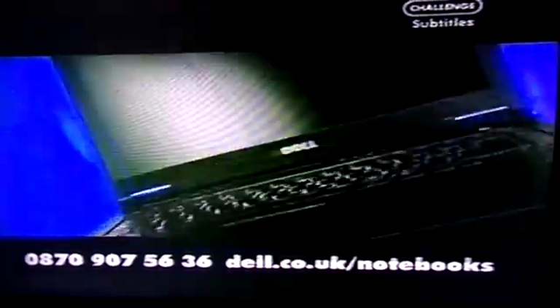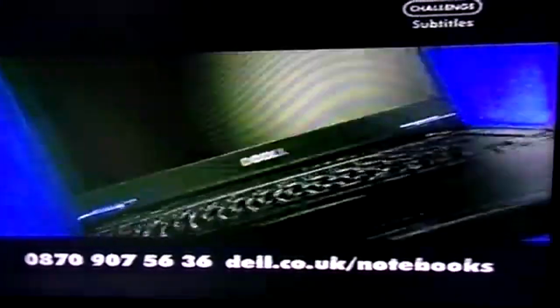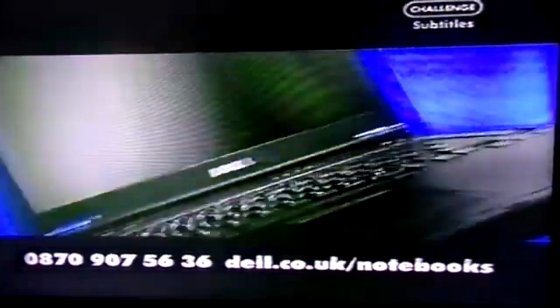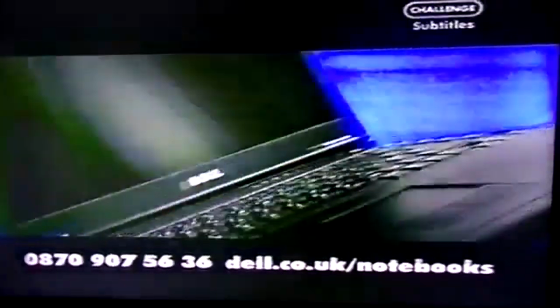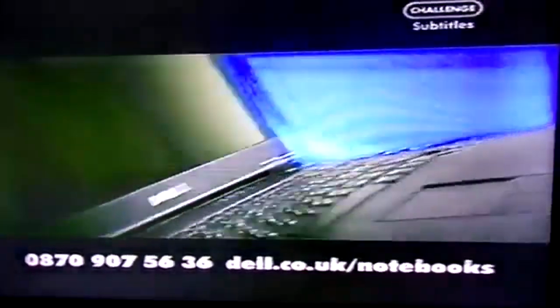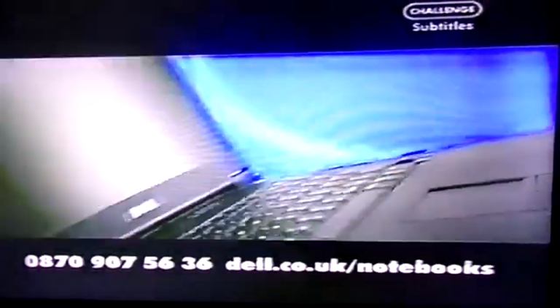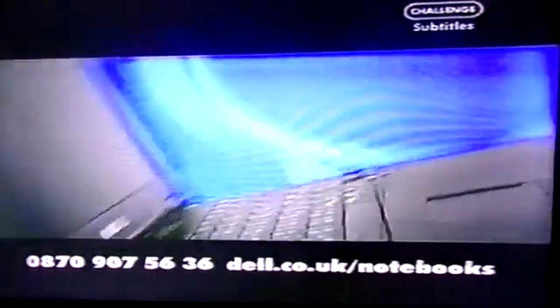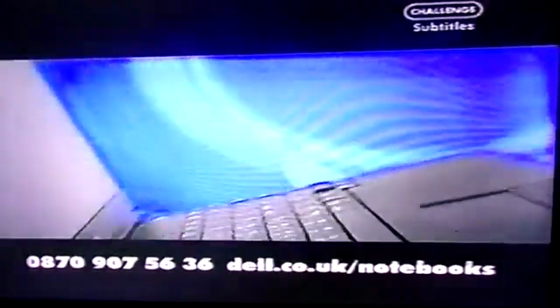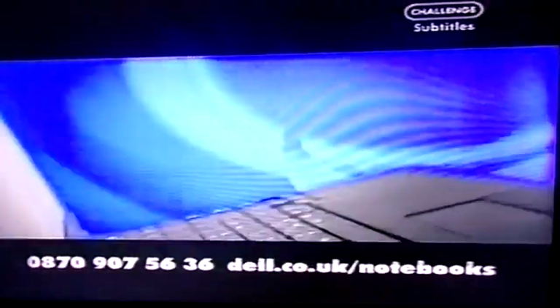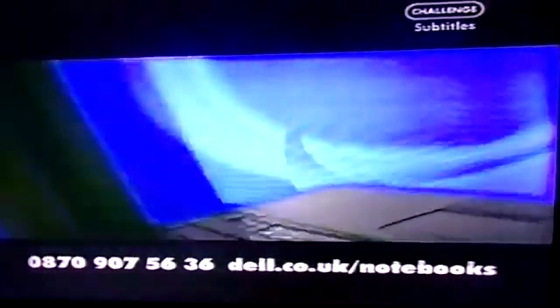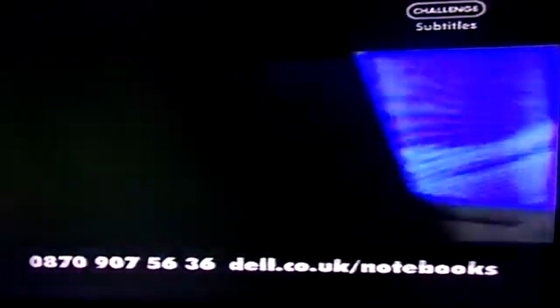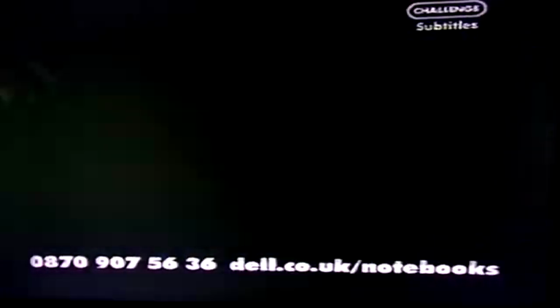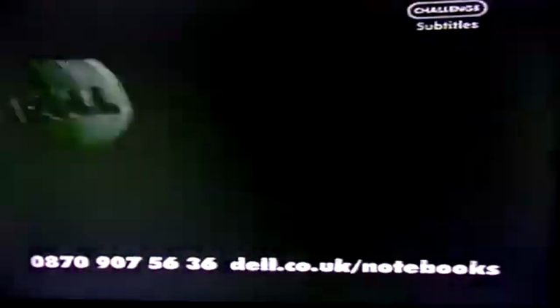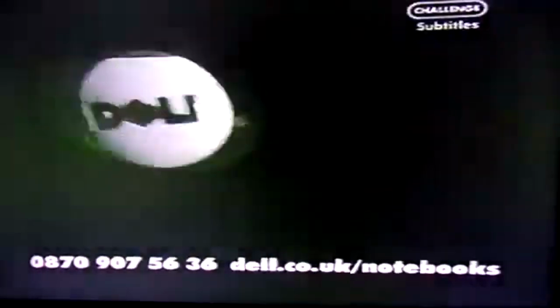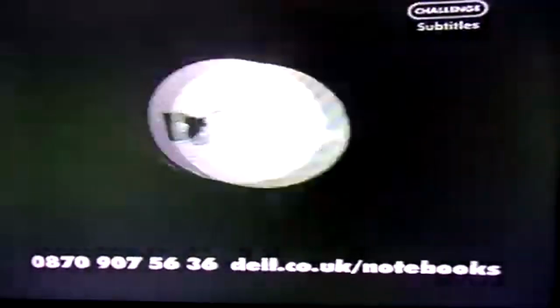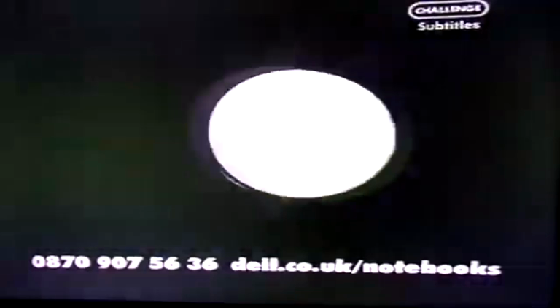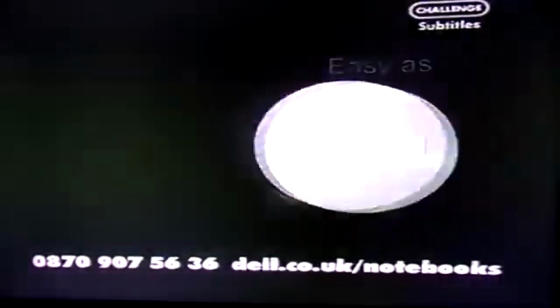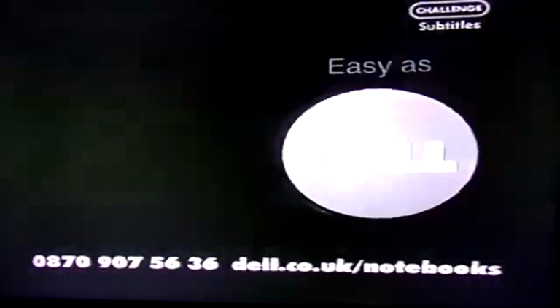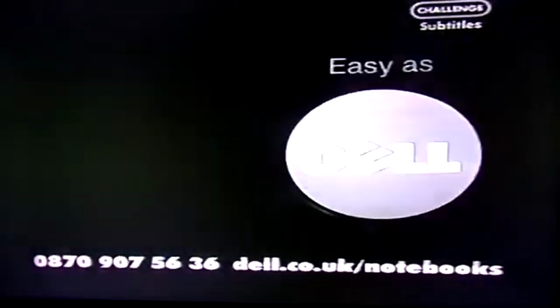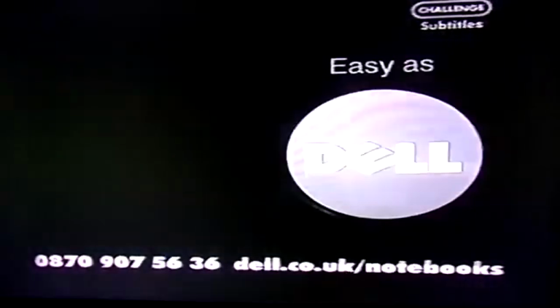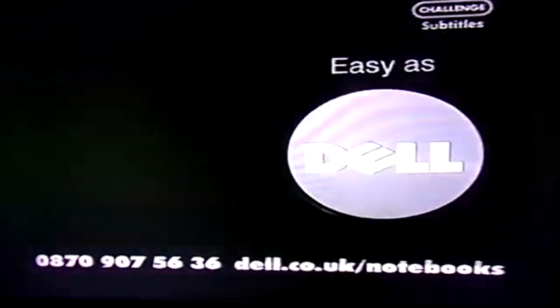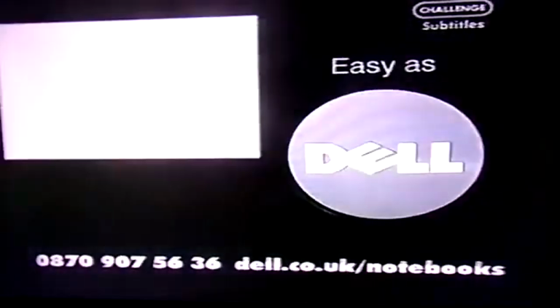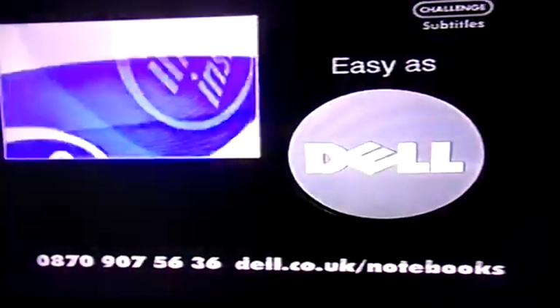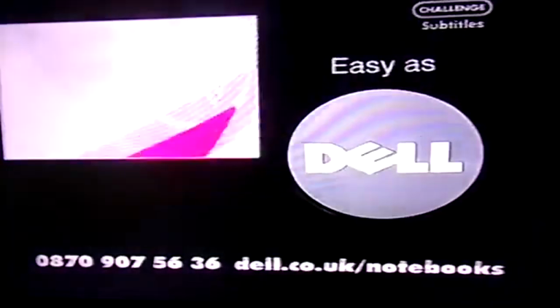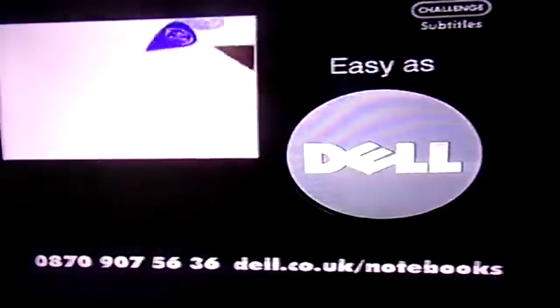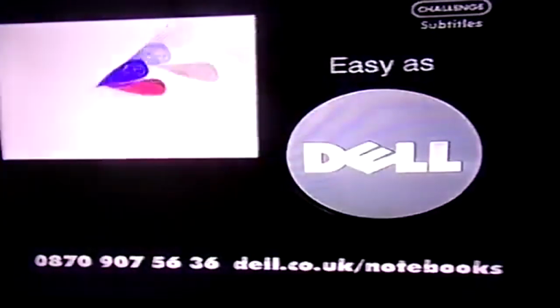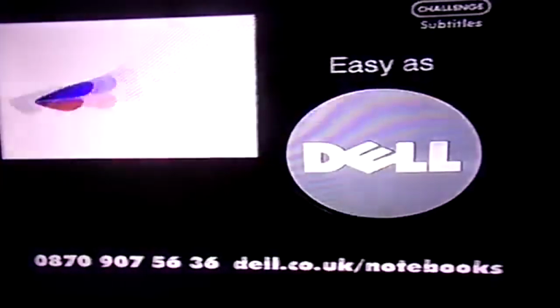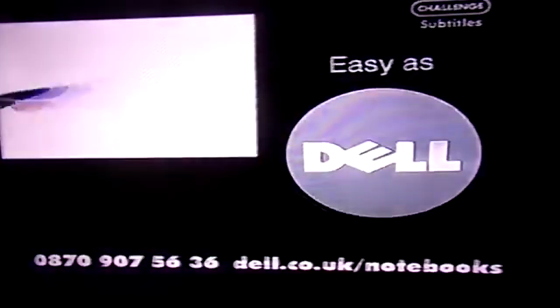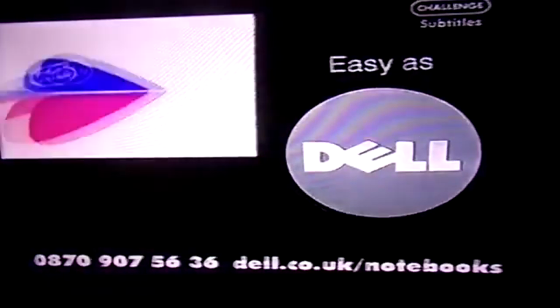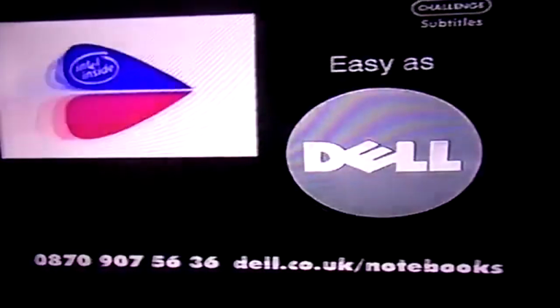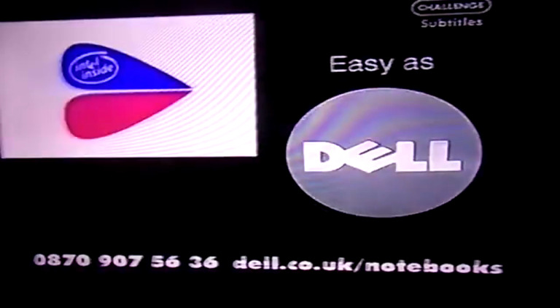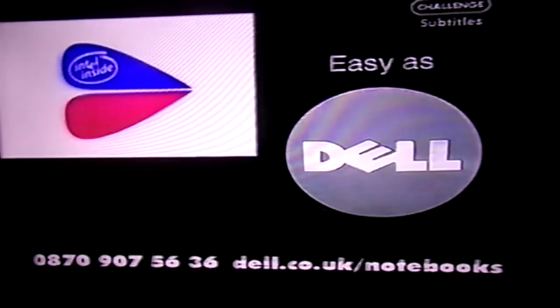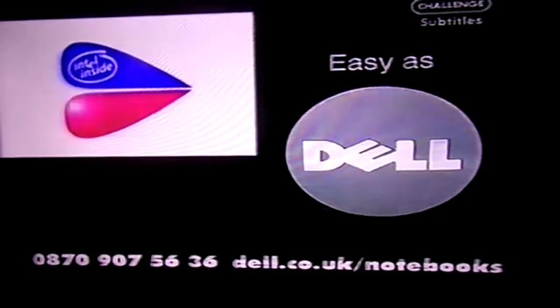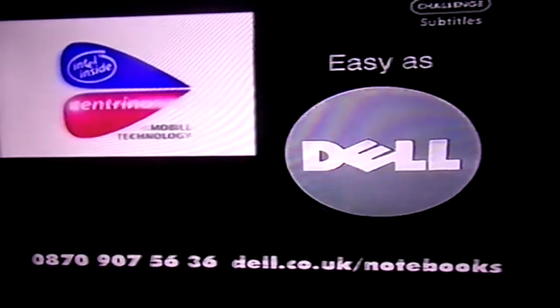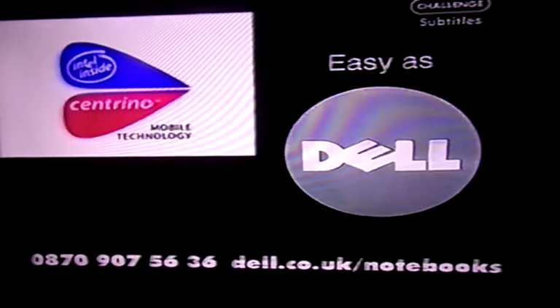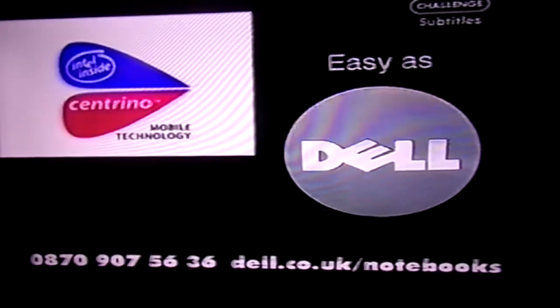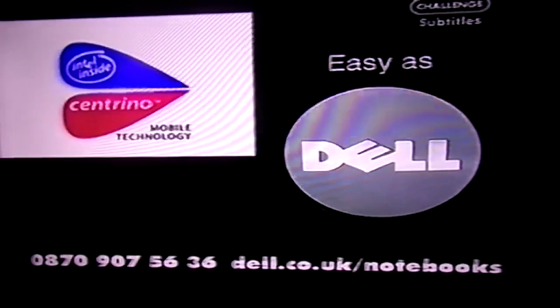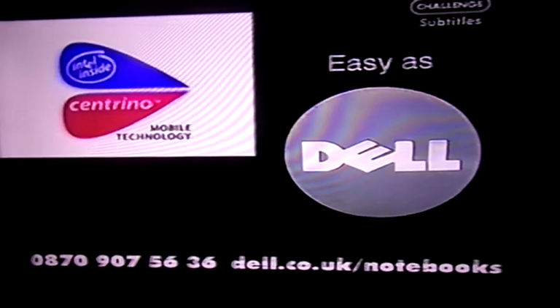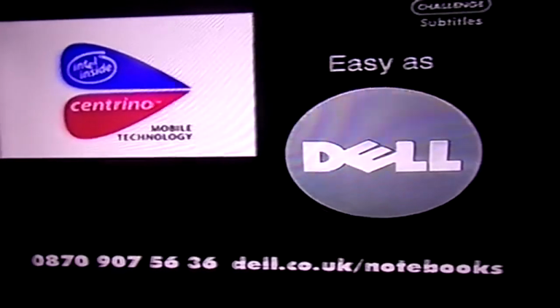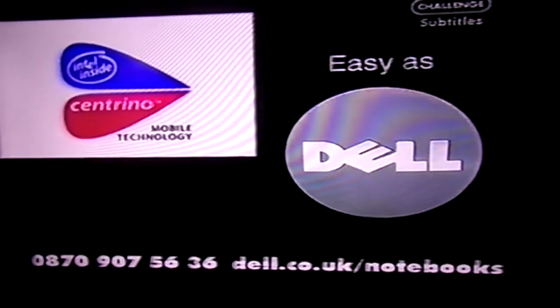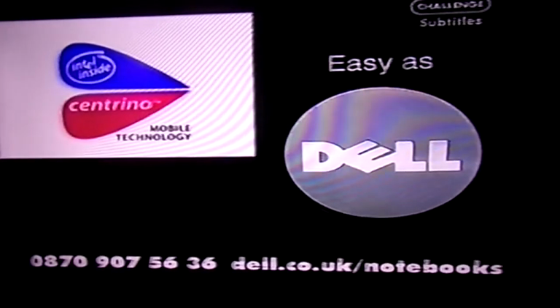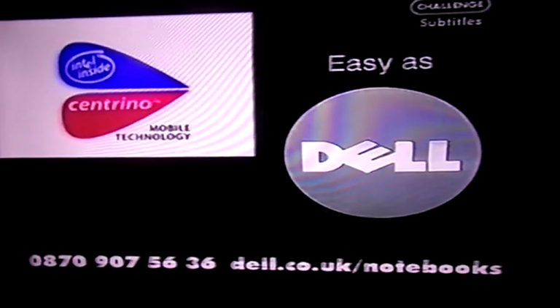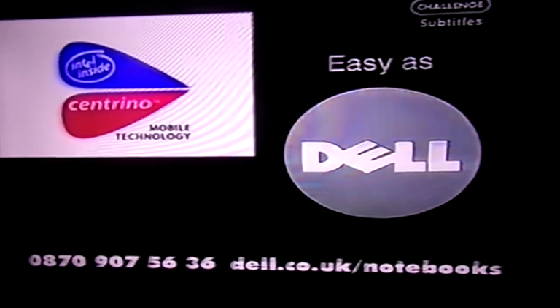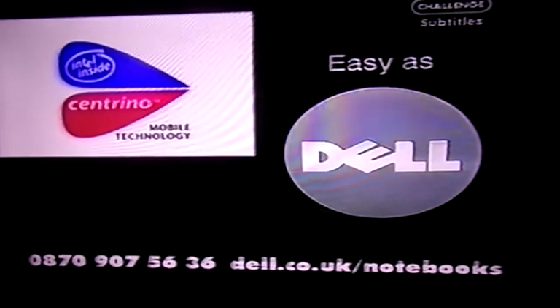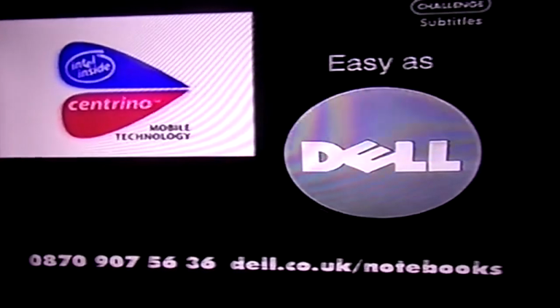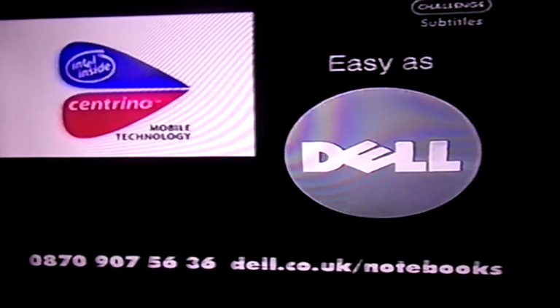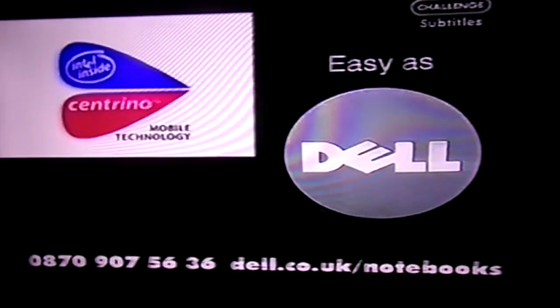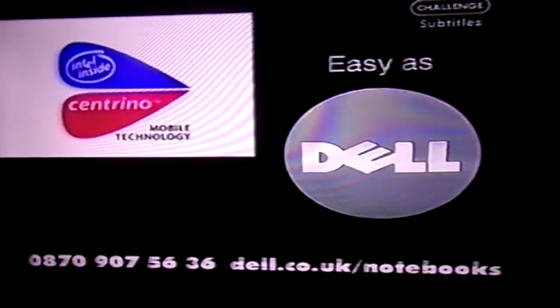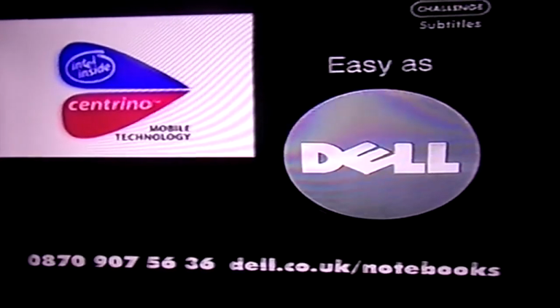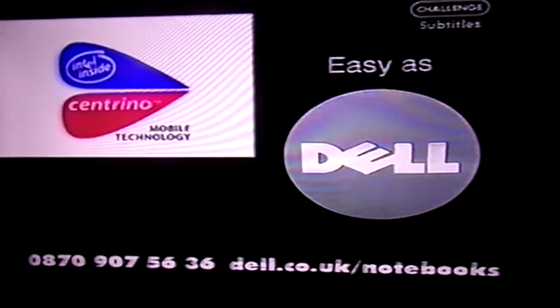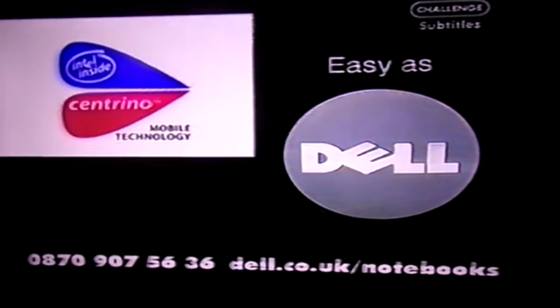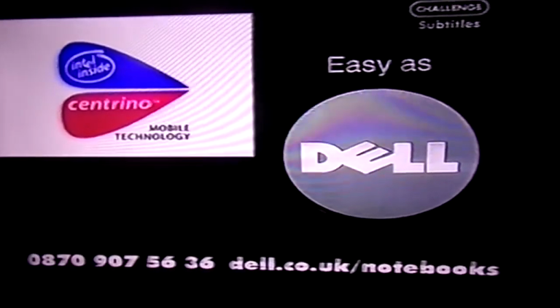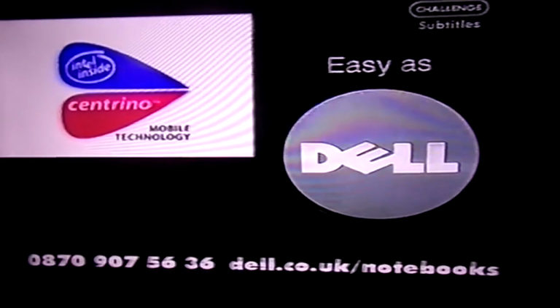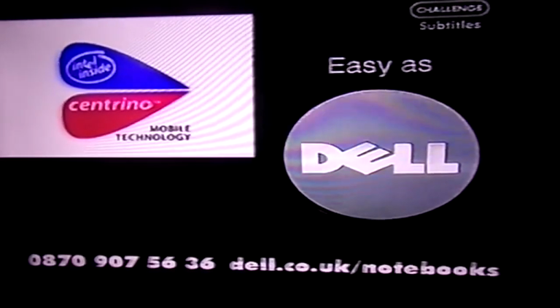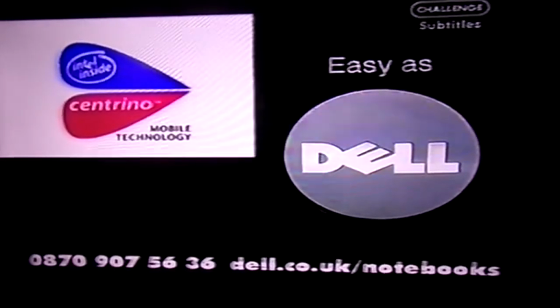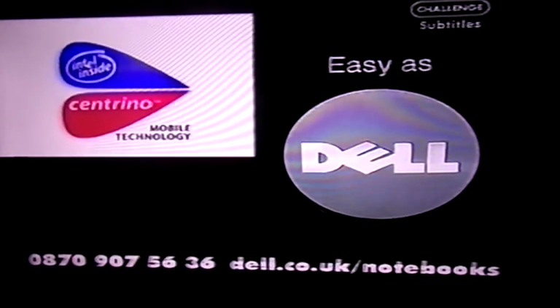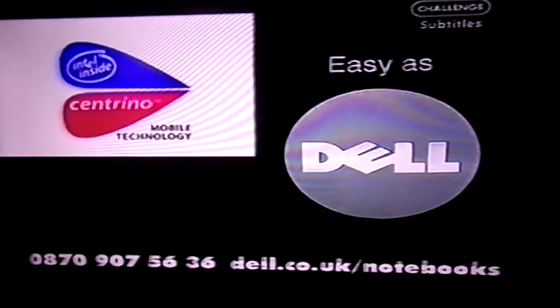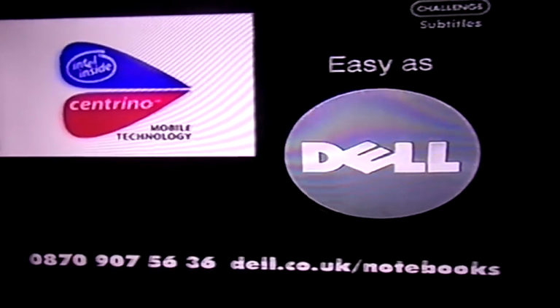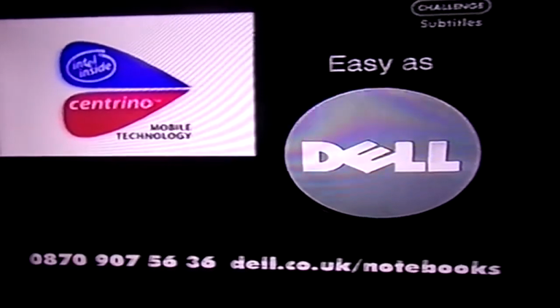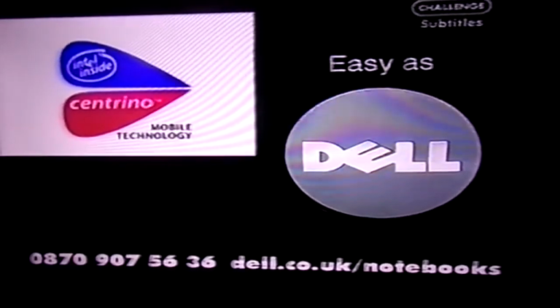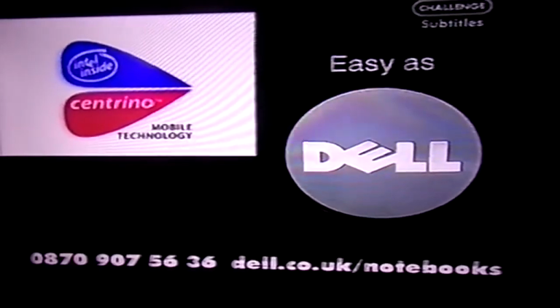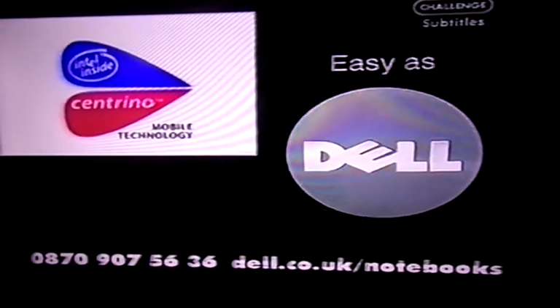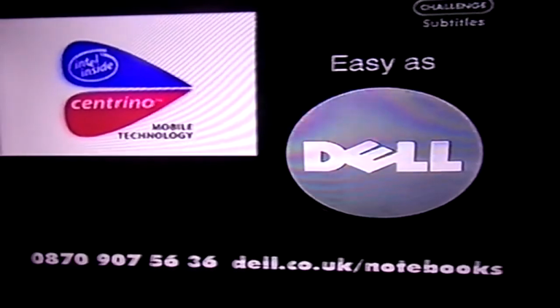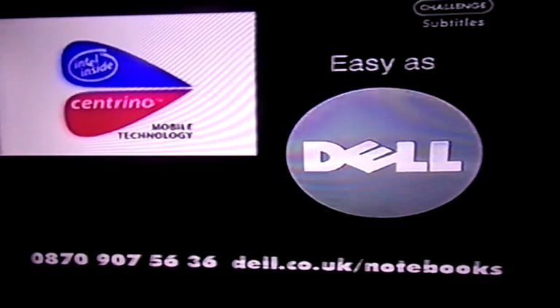Can't buy it in the shop, so call us or go online. Select your Dell notebook with Intel Centrino mobile technology.